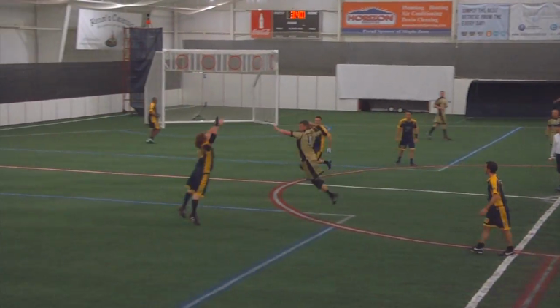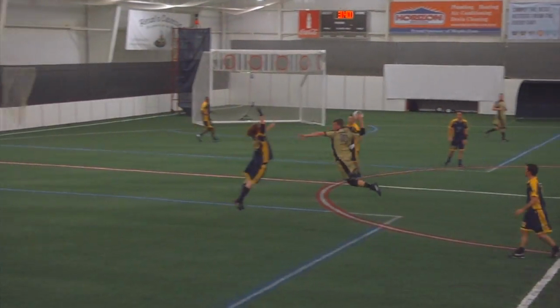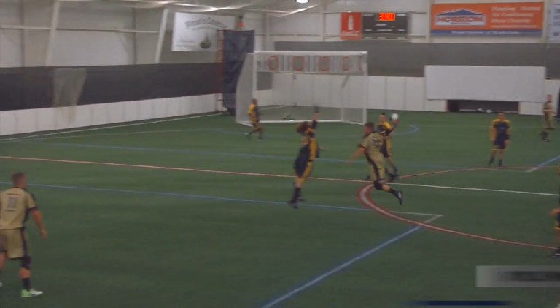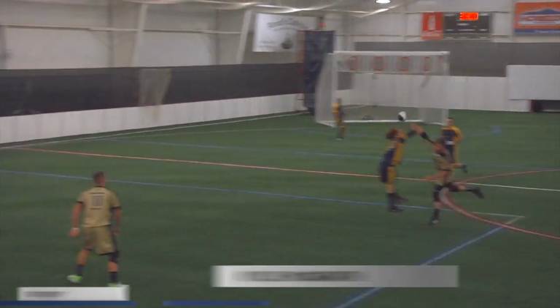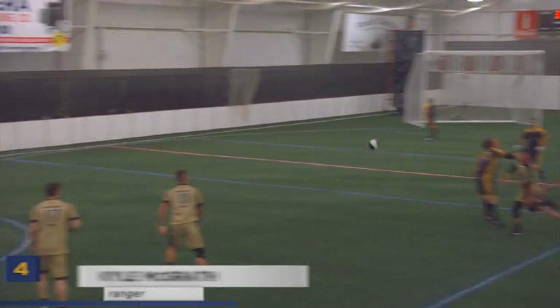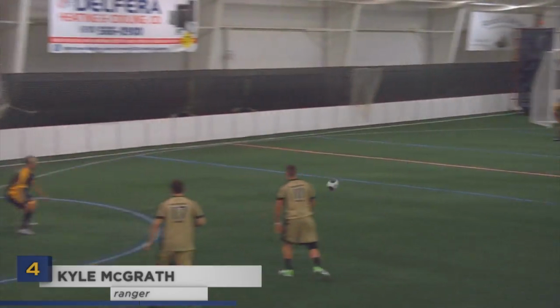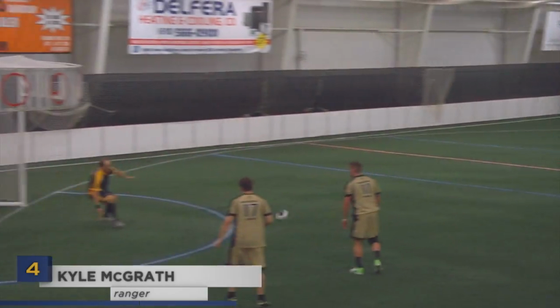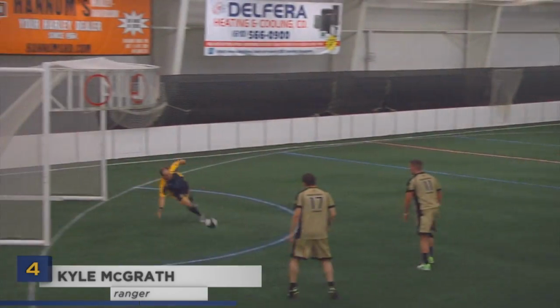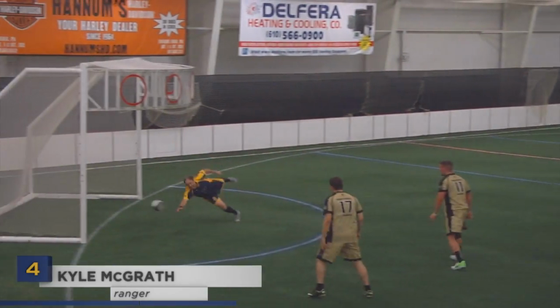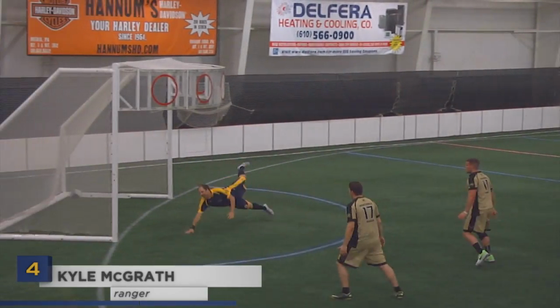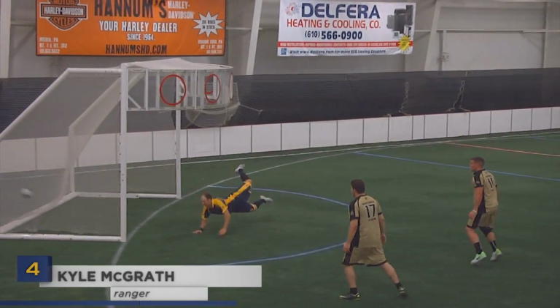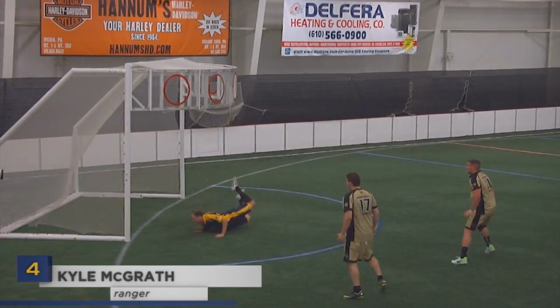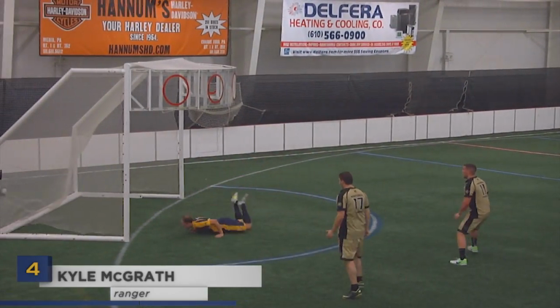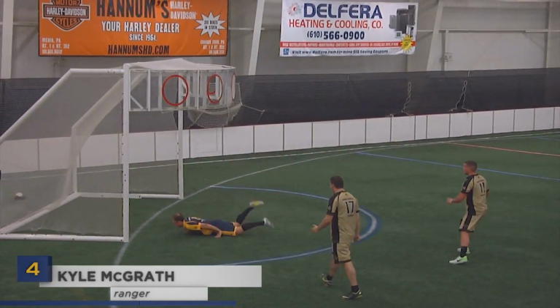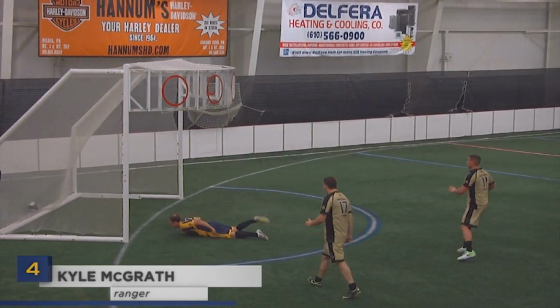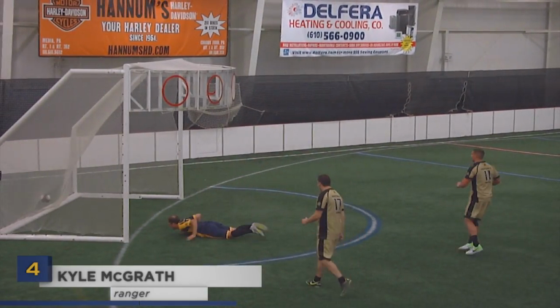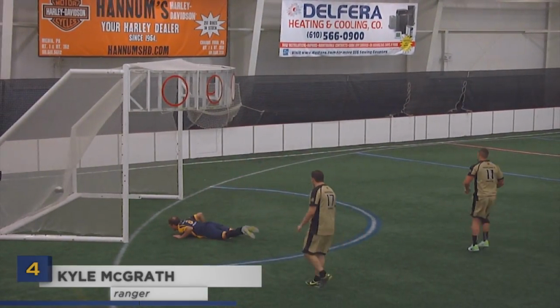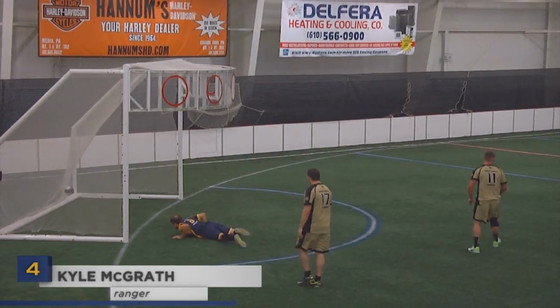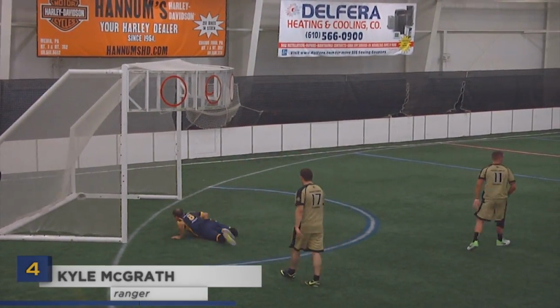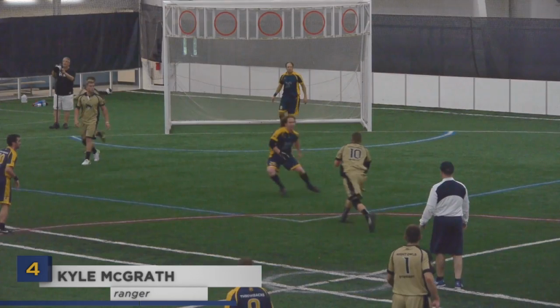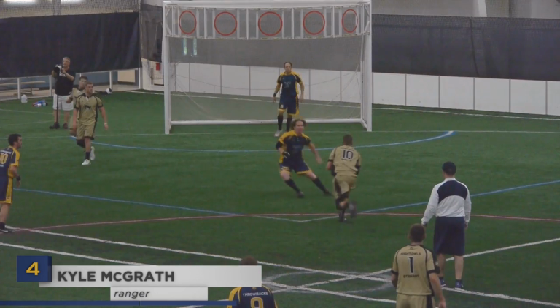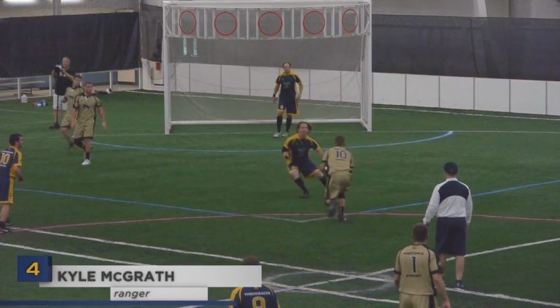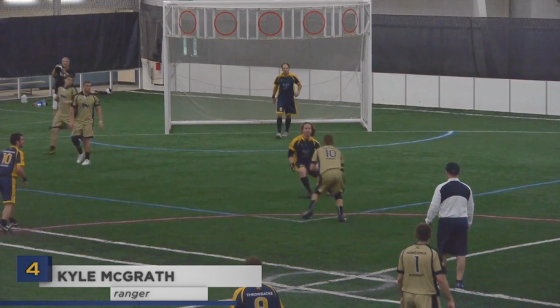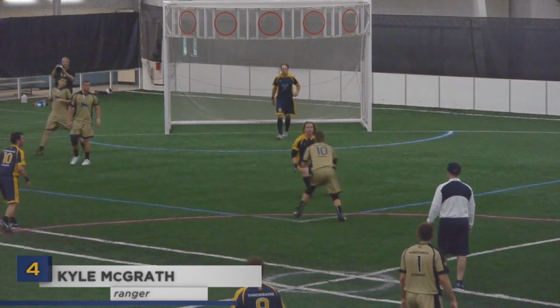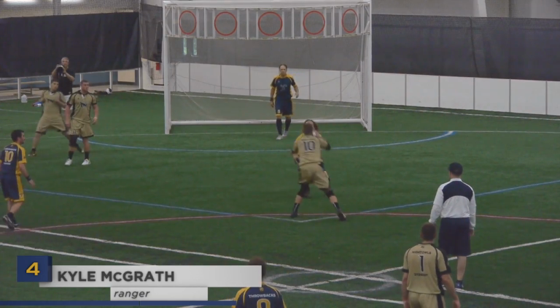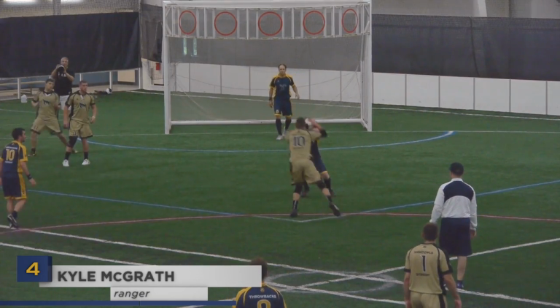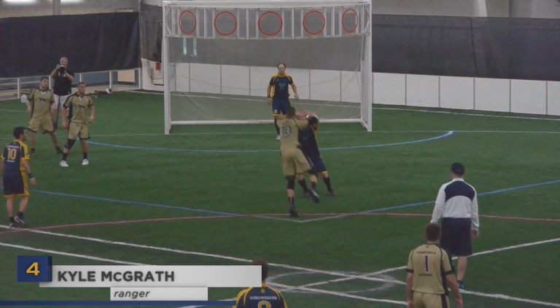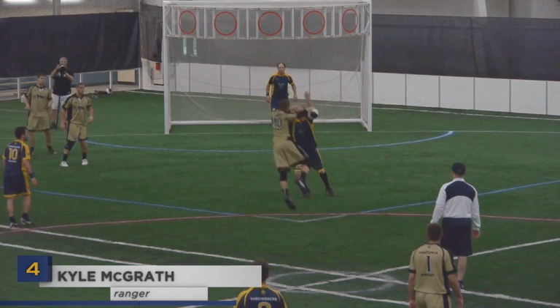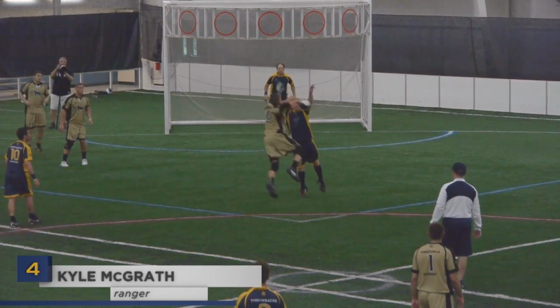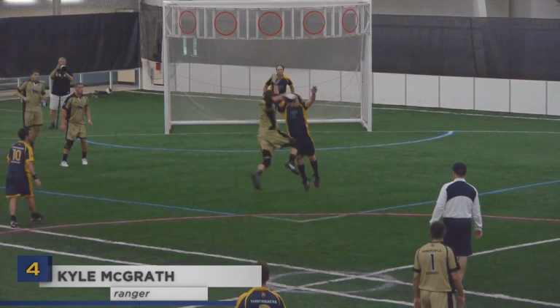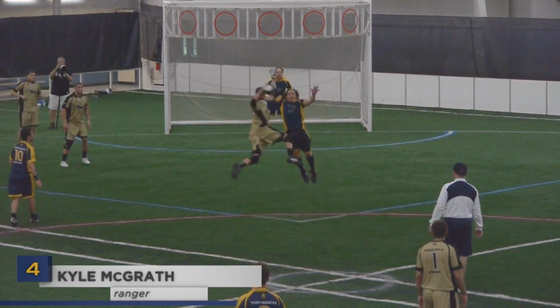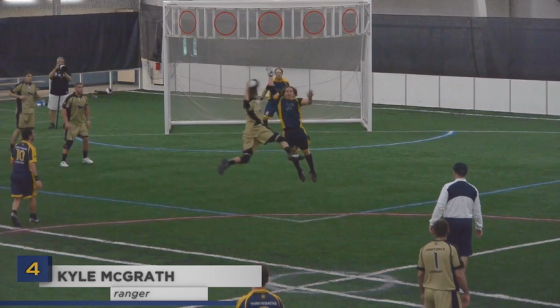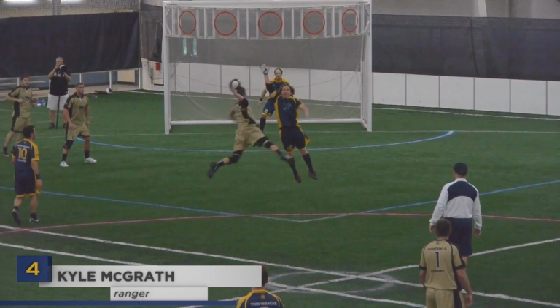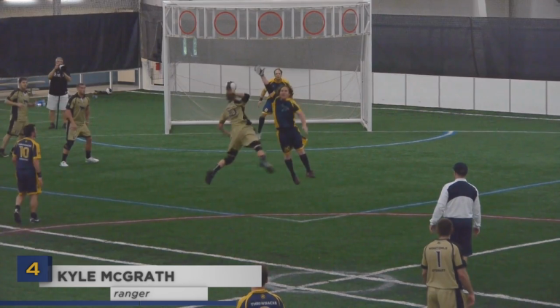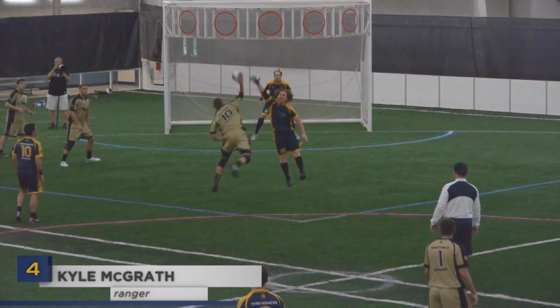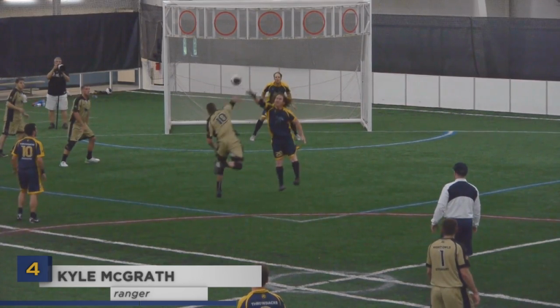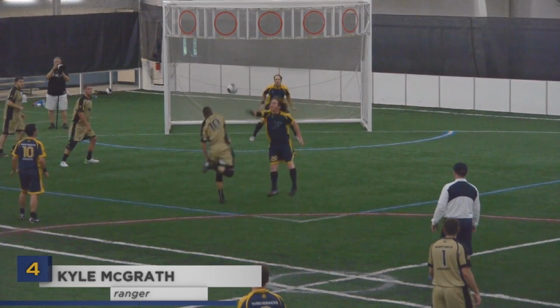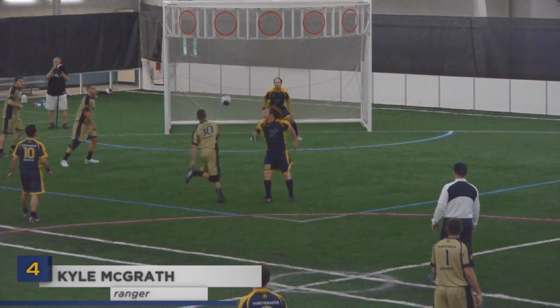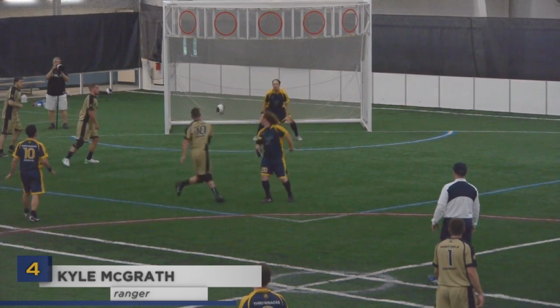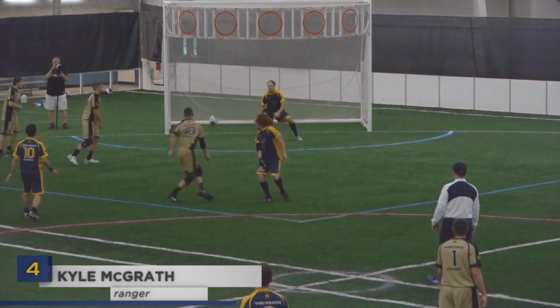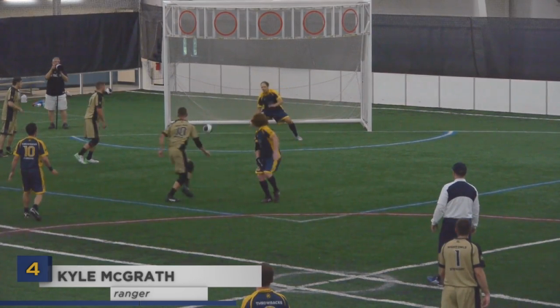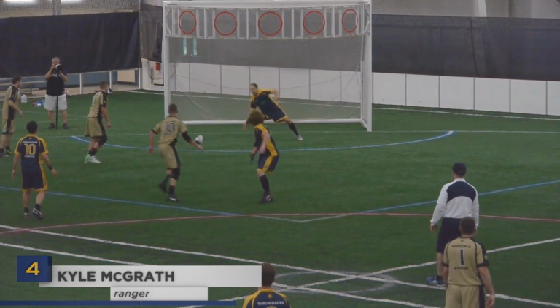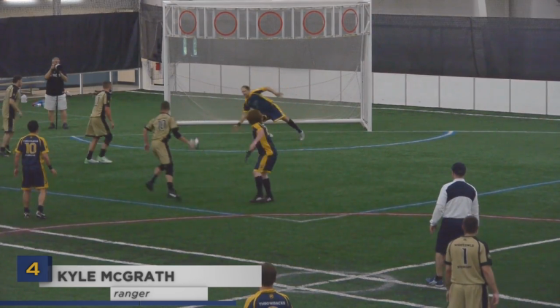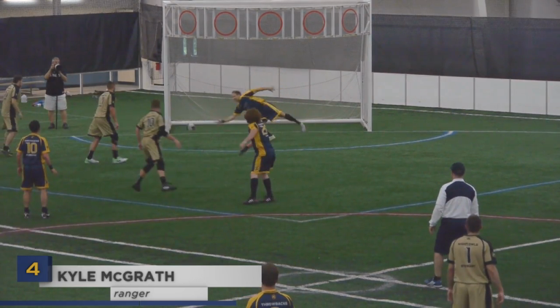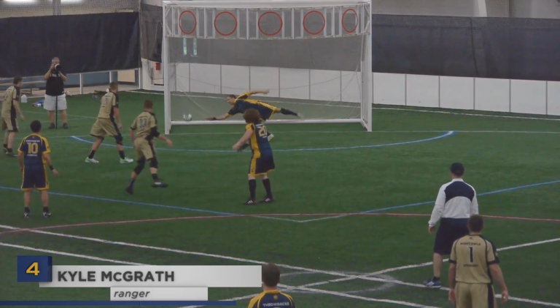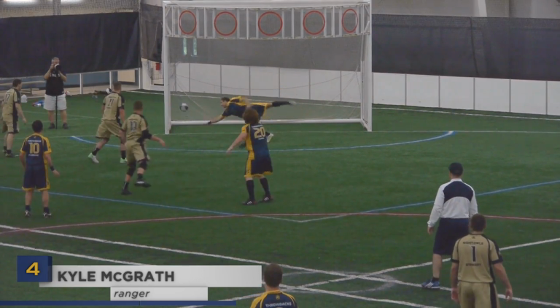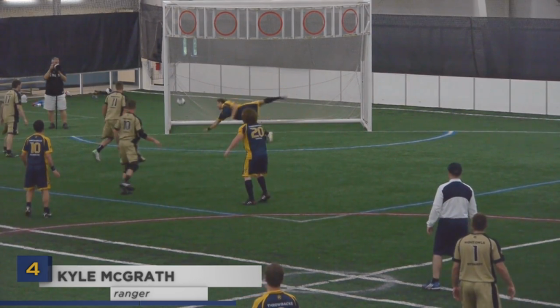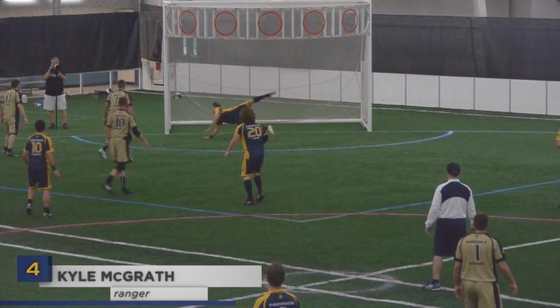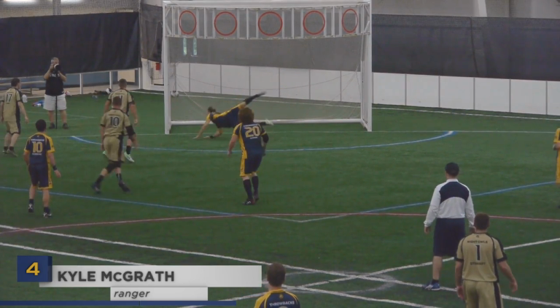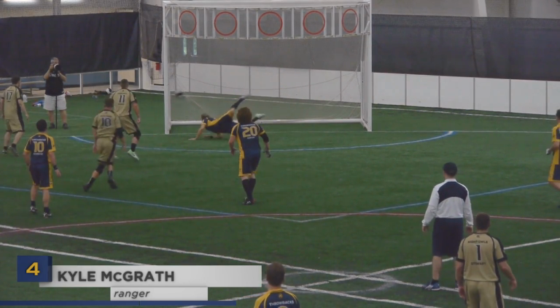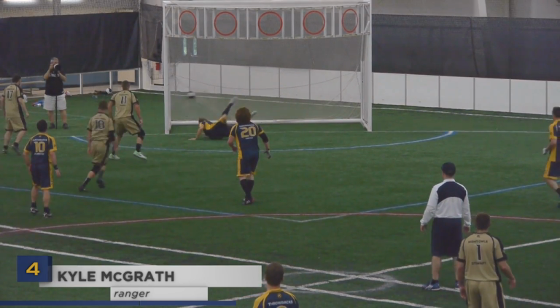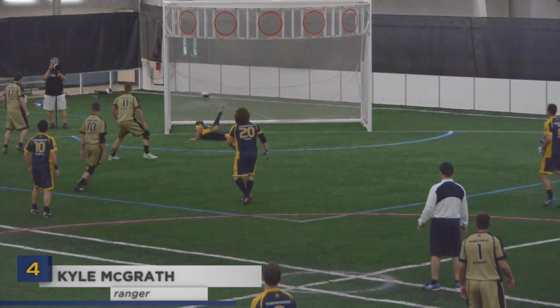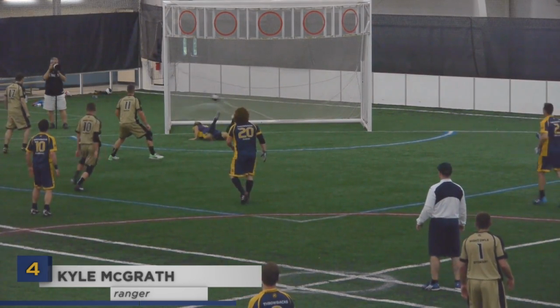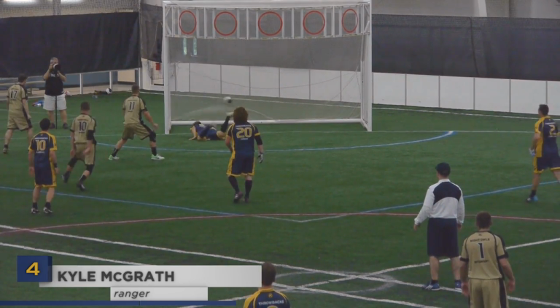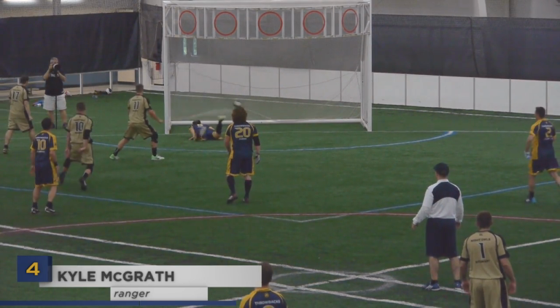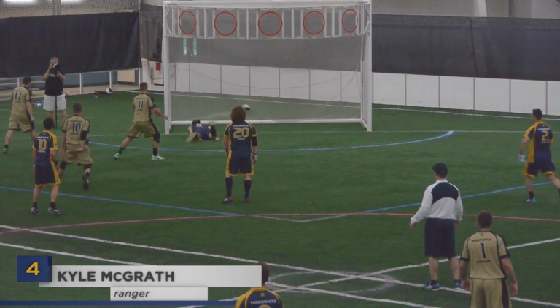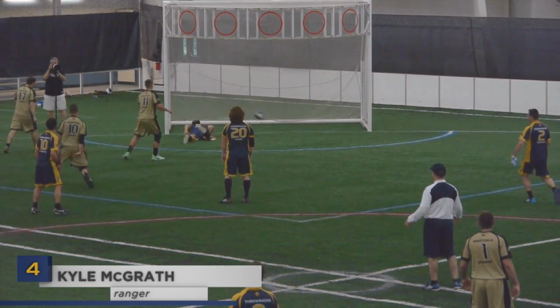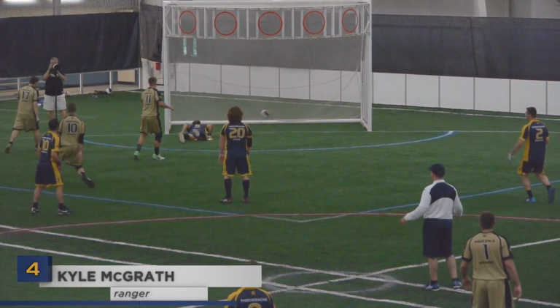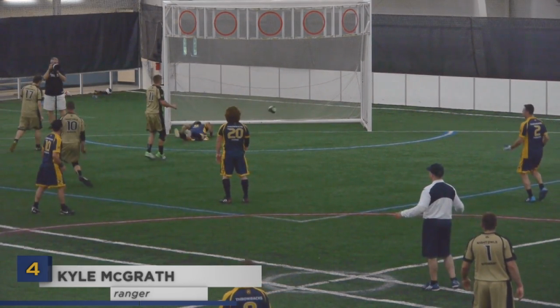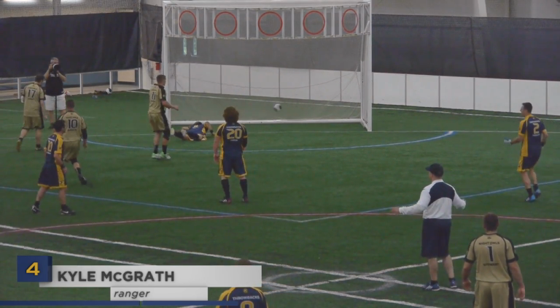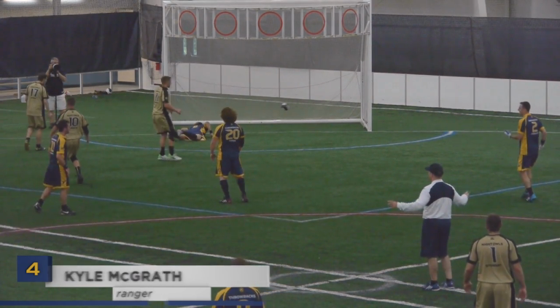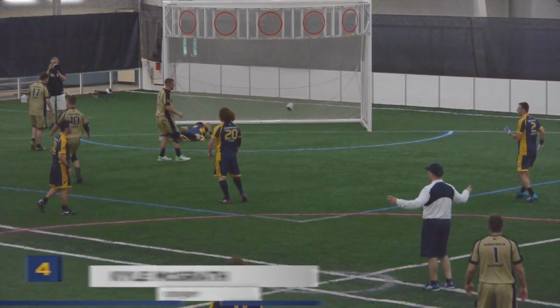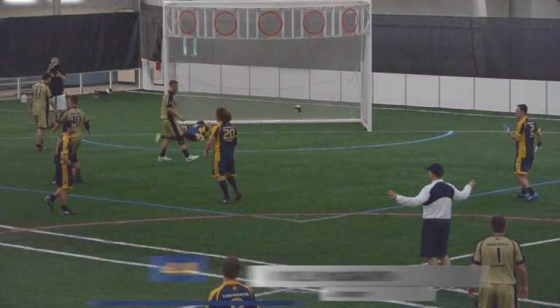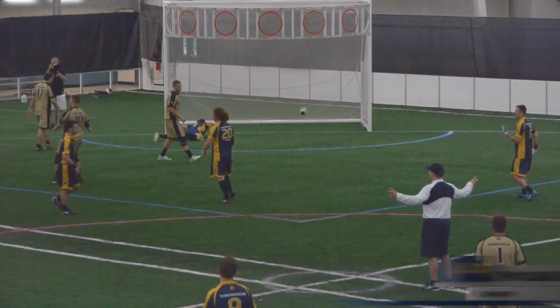Seems I made my way onto the countdown at number four with an acrobatic four-point shot. I must admit, when I saw that hair coming at me, I was a little nervous.